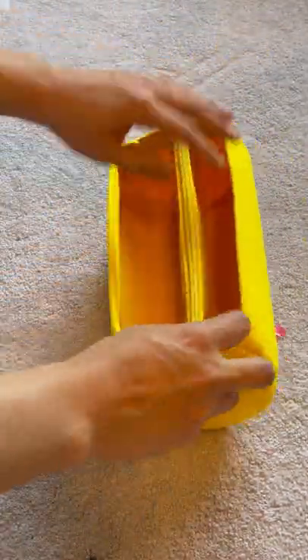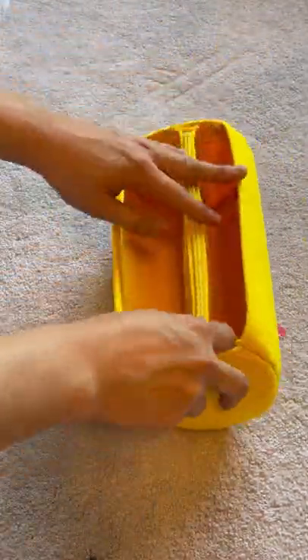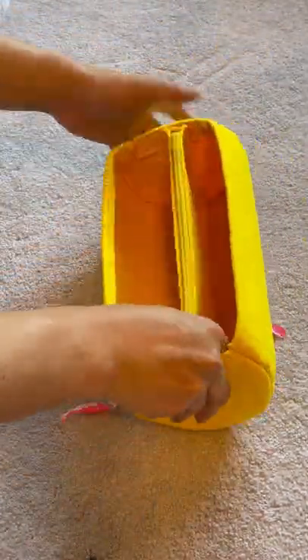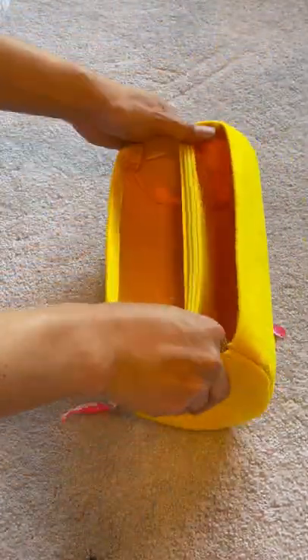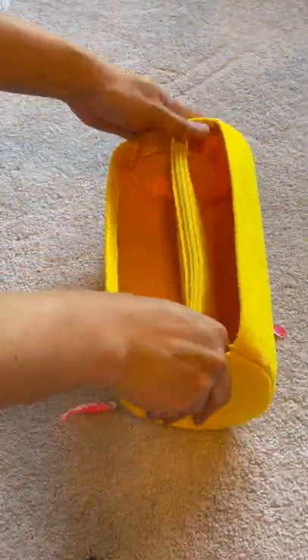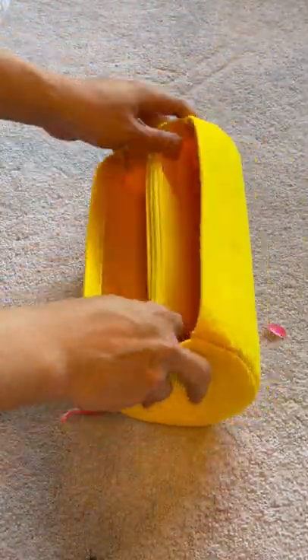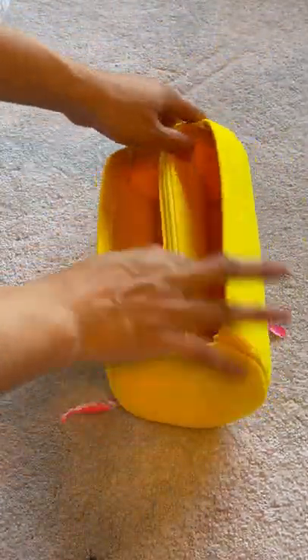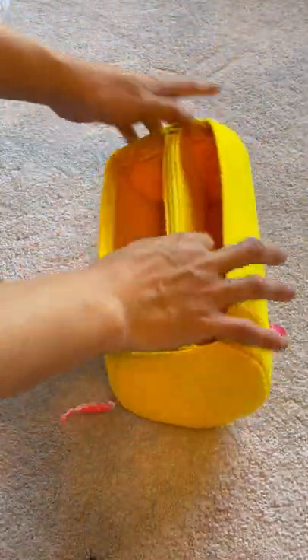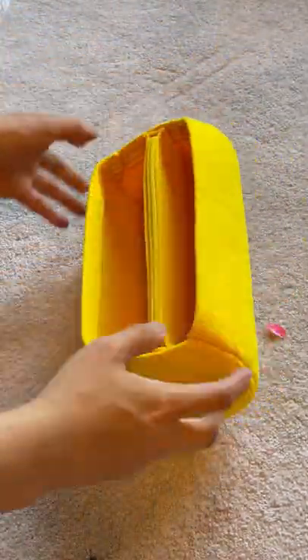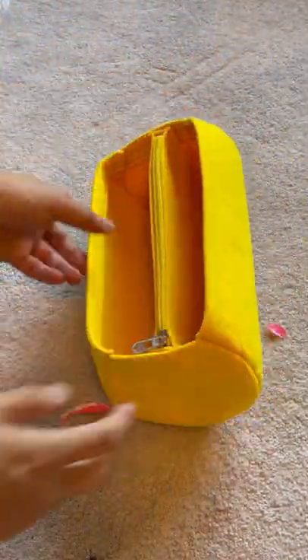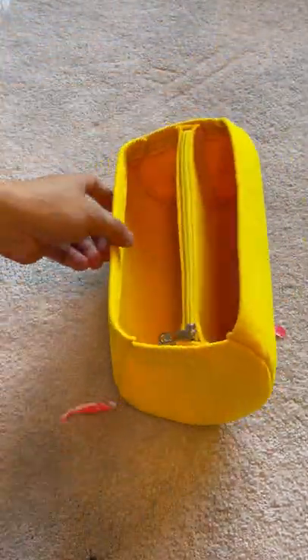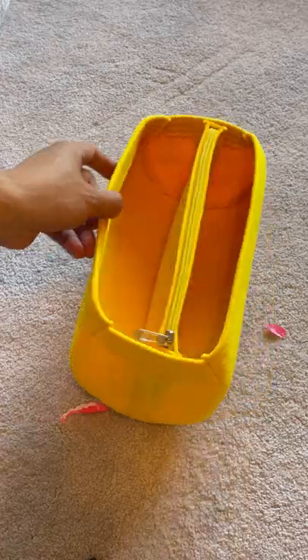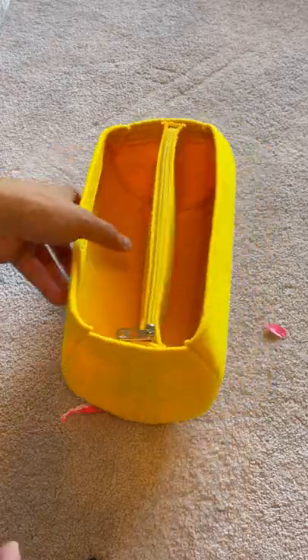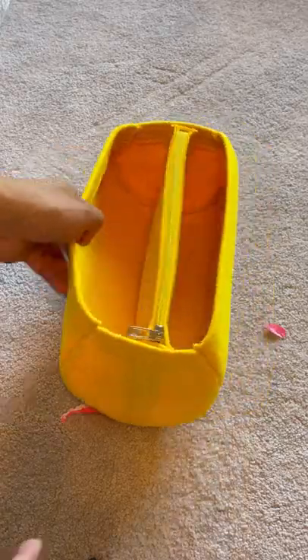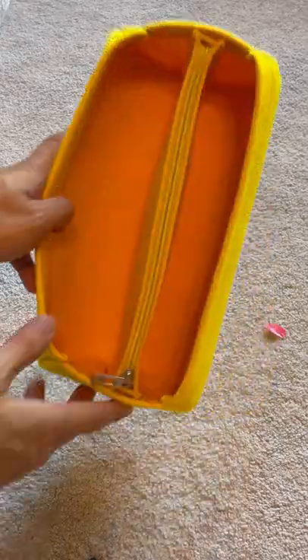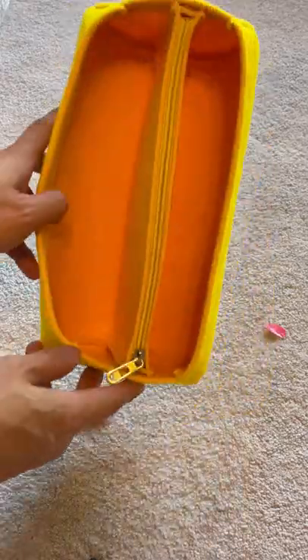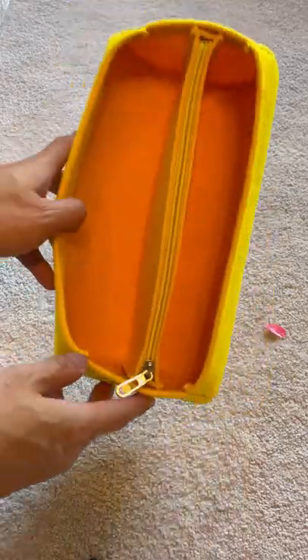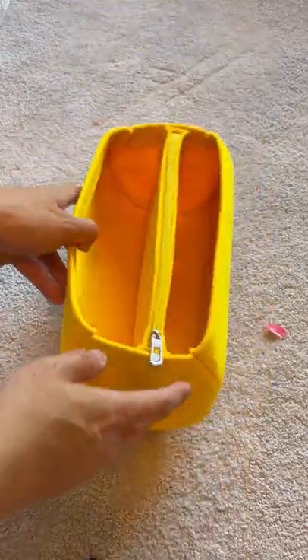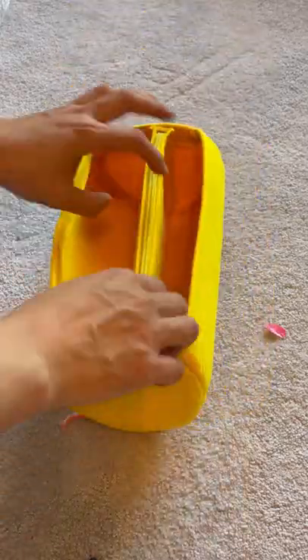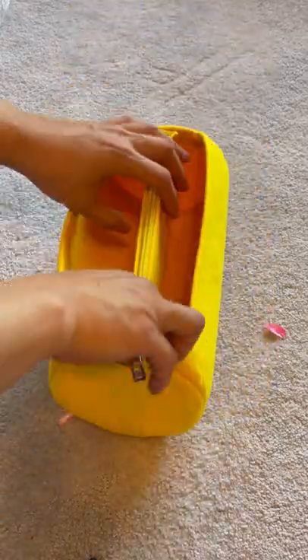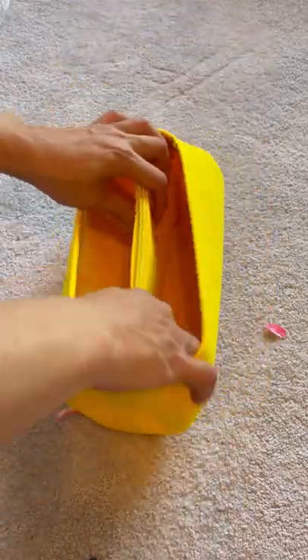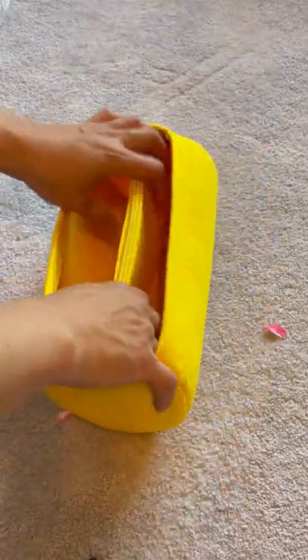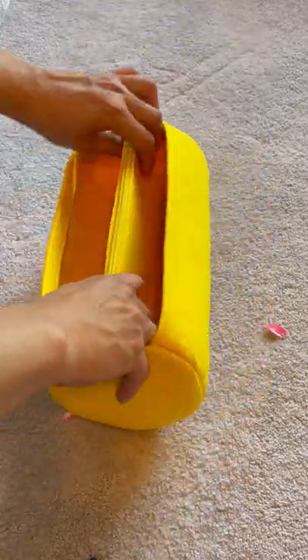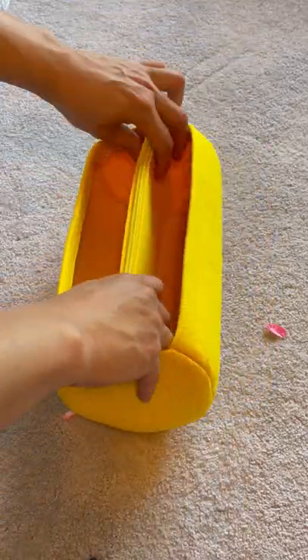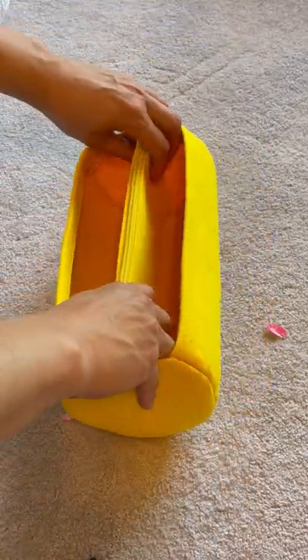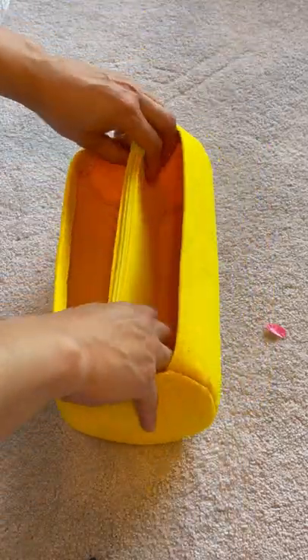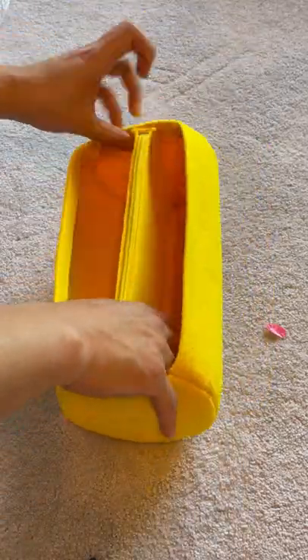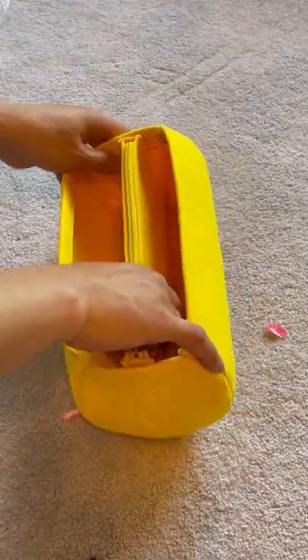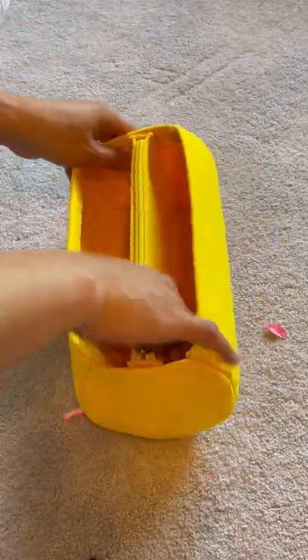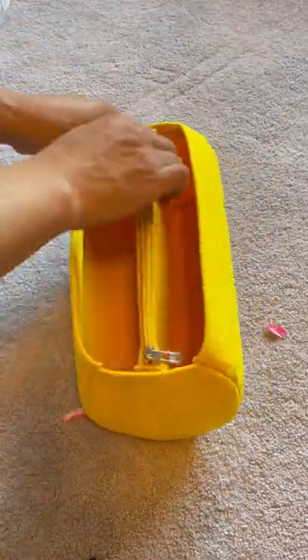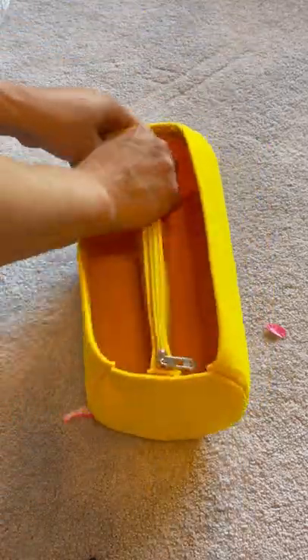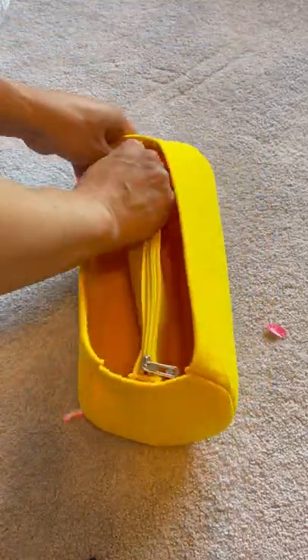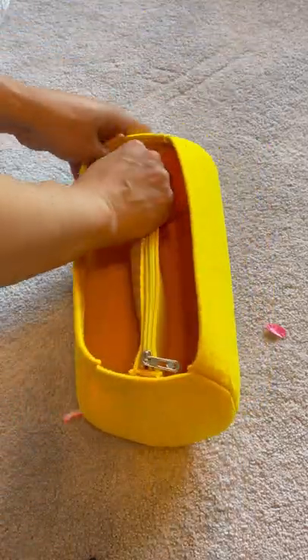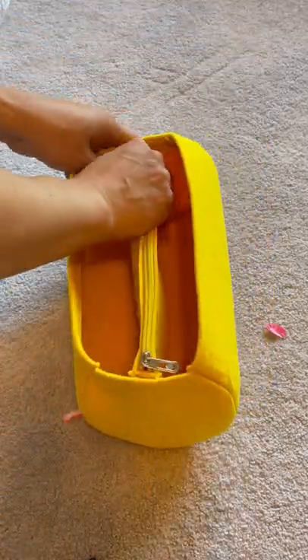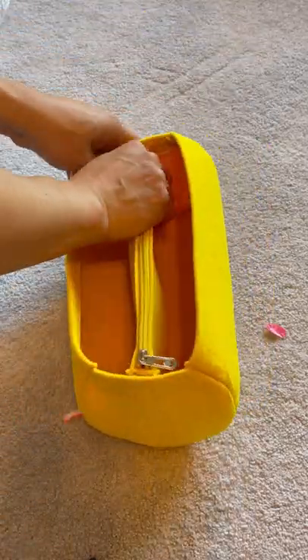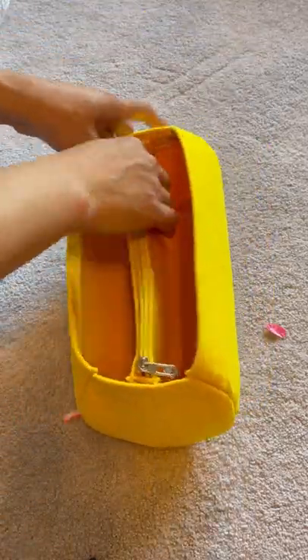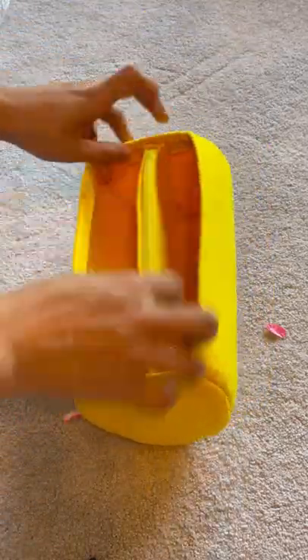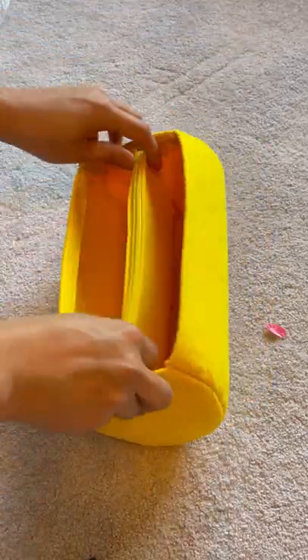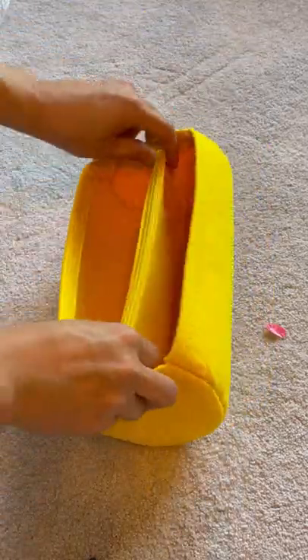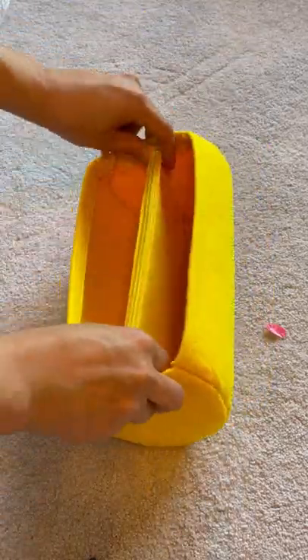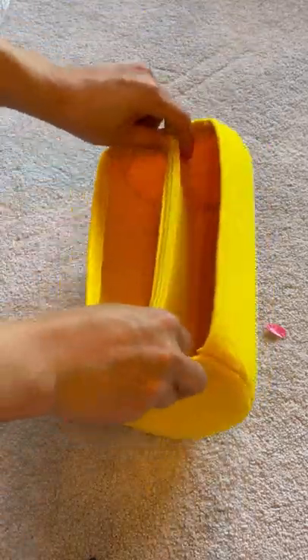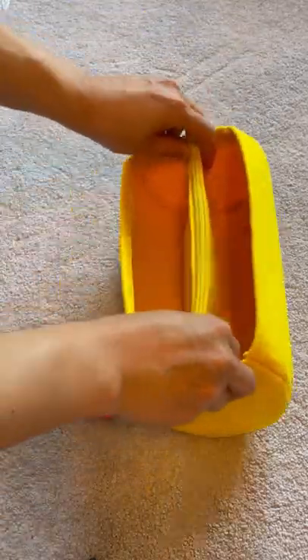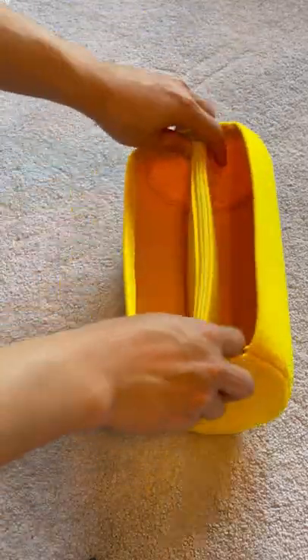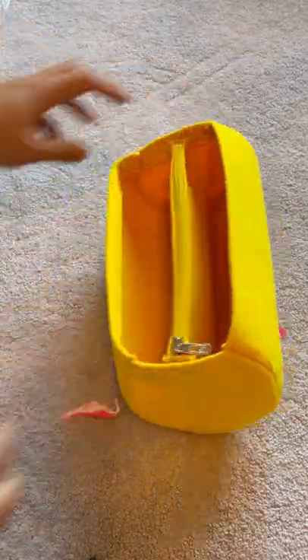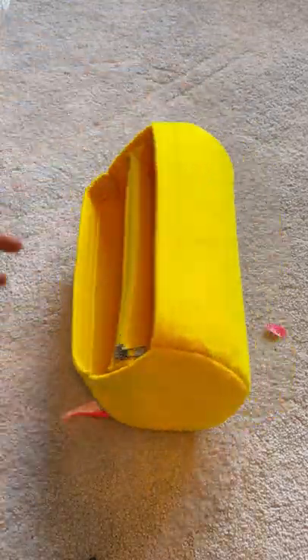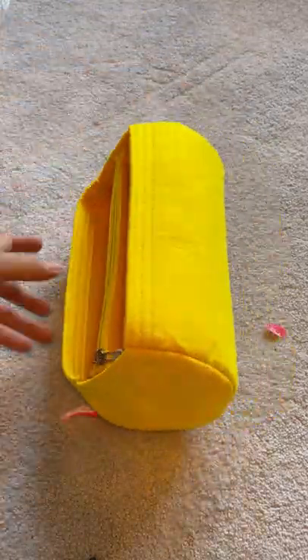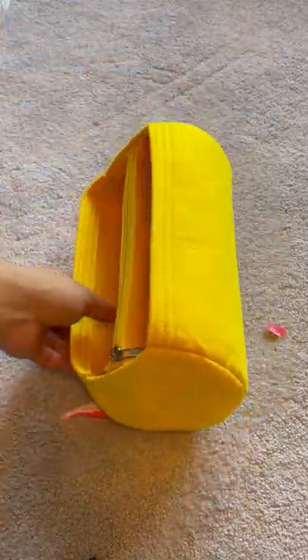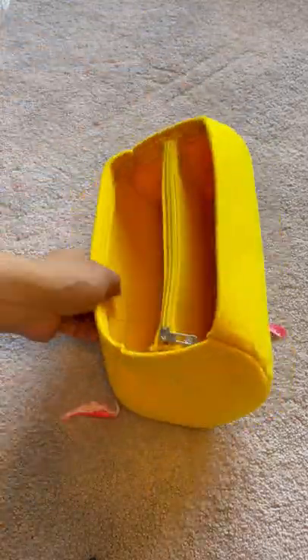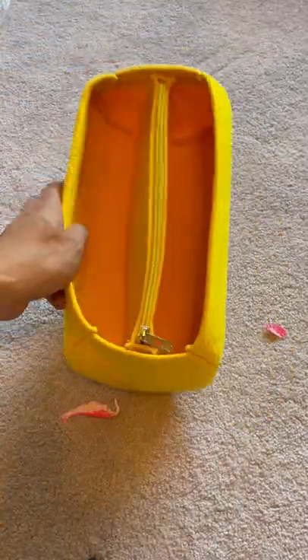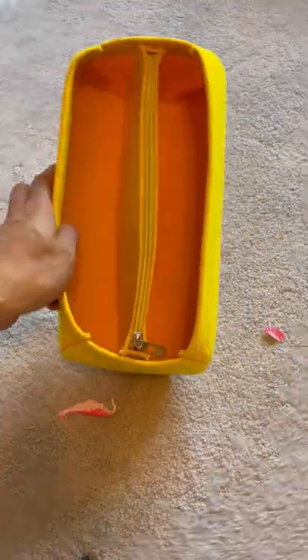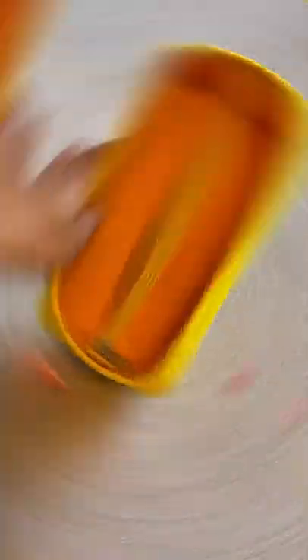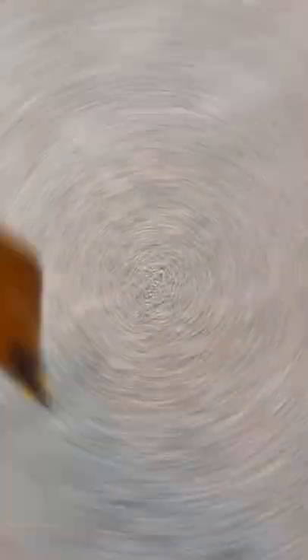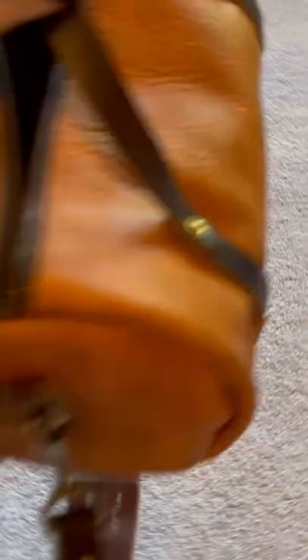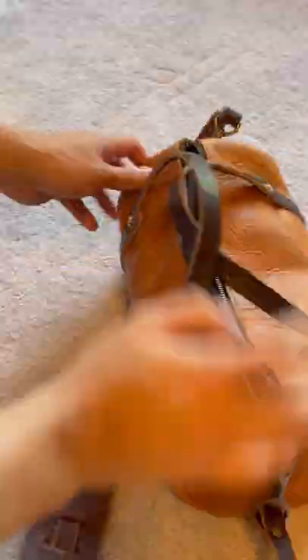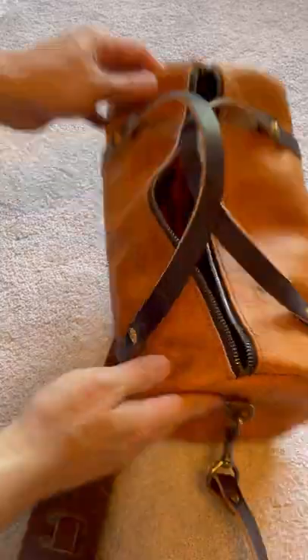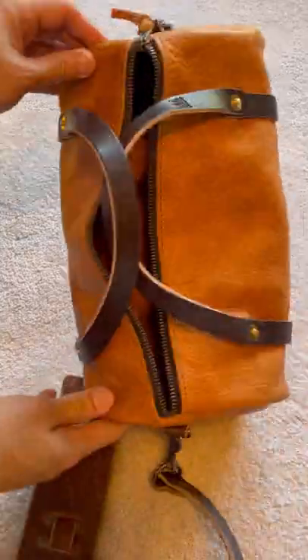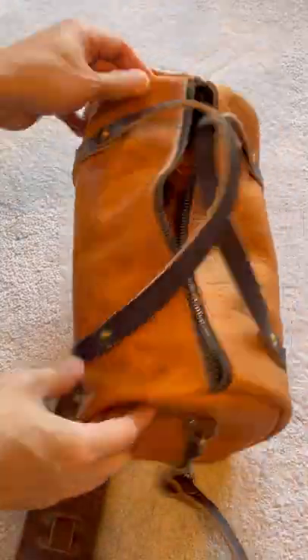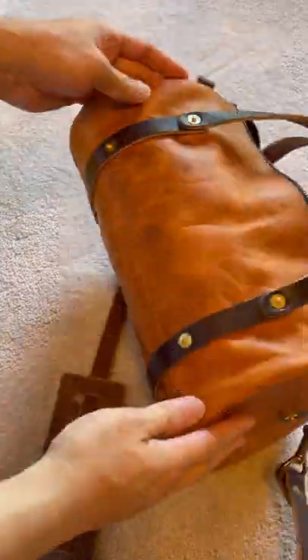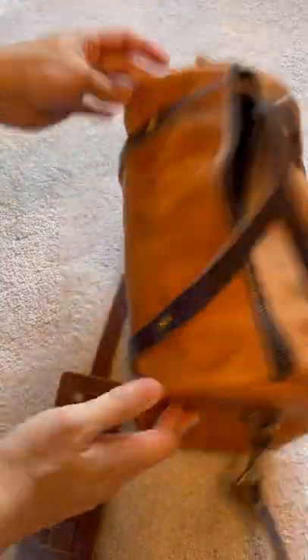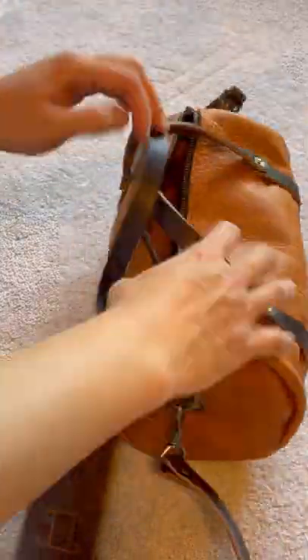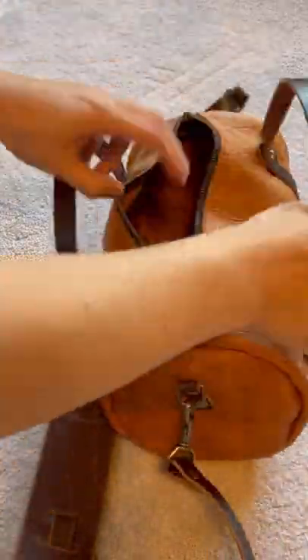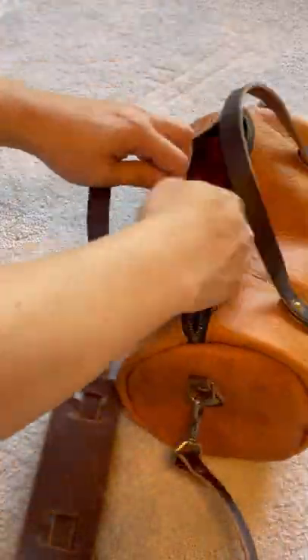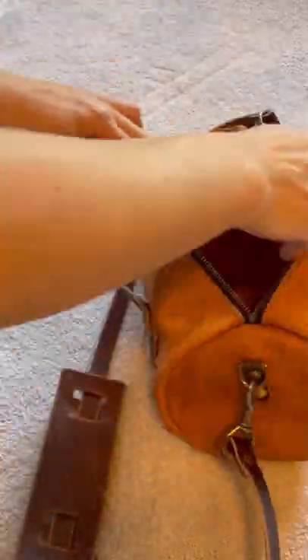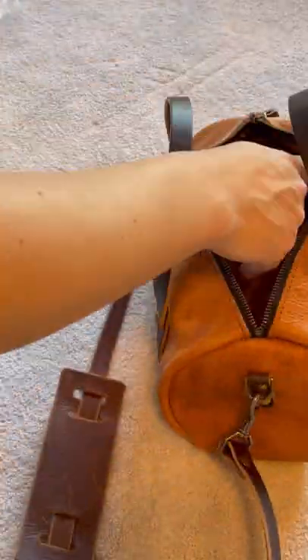It was made from polyester felt material. The felt is pretty thick so it should keep the bag in shape pretty well.